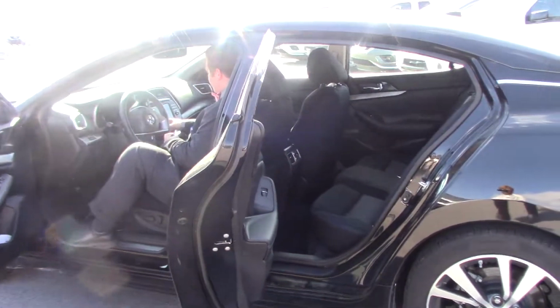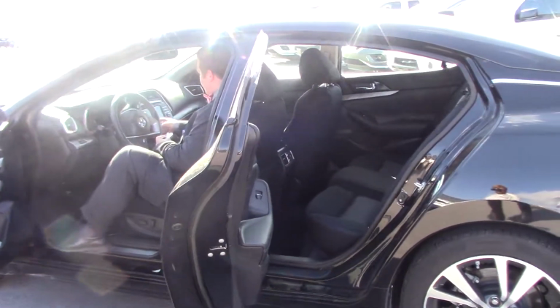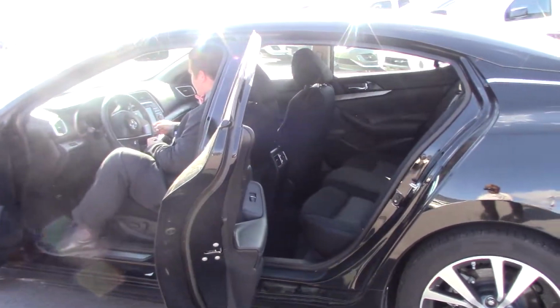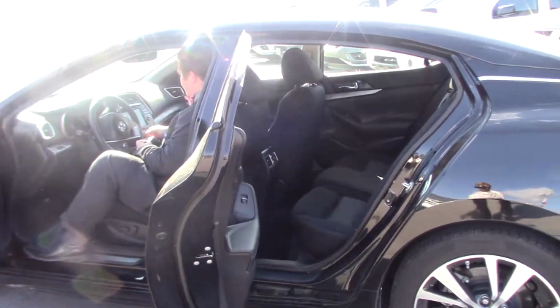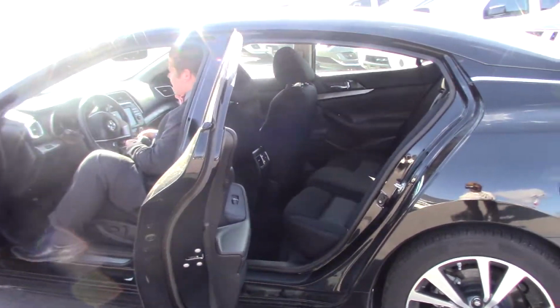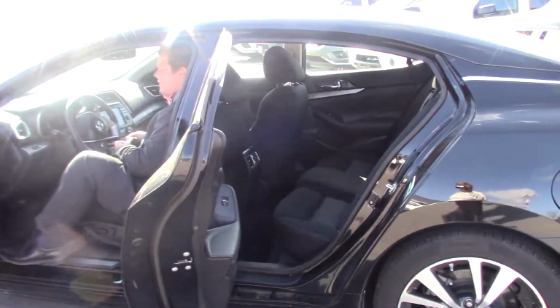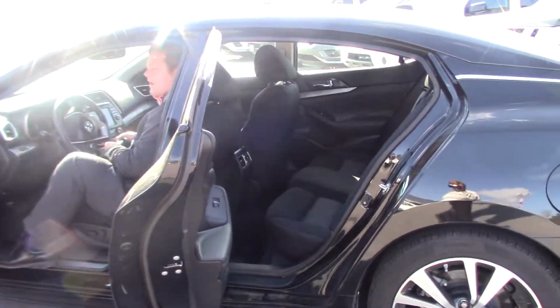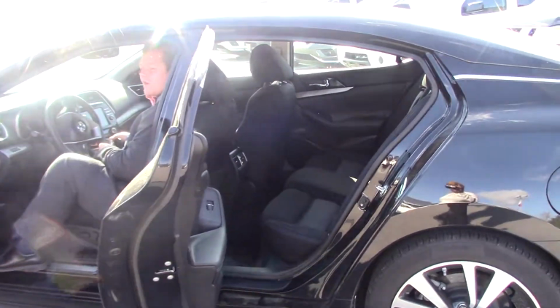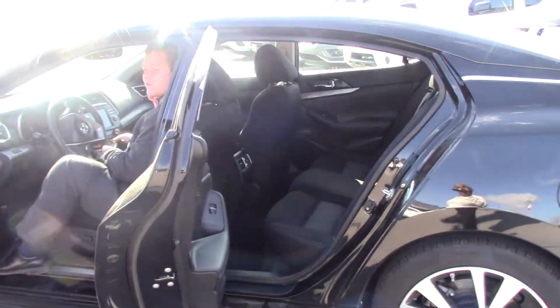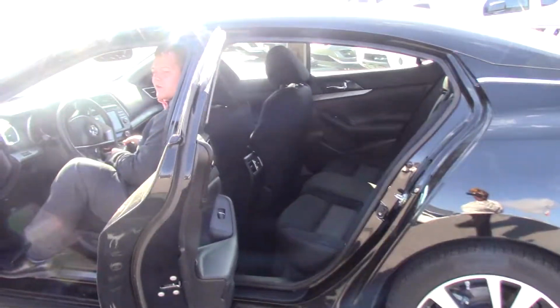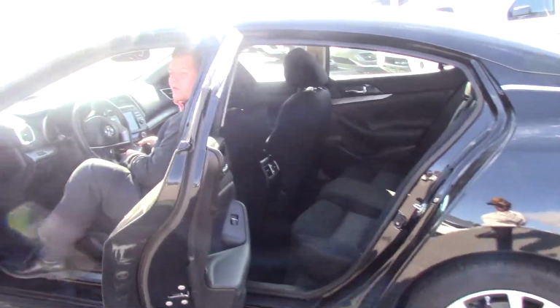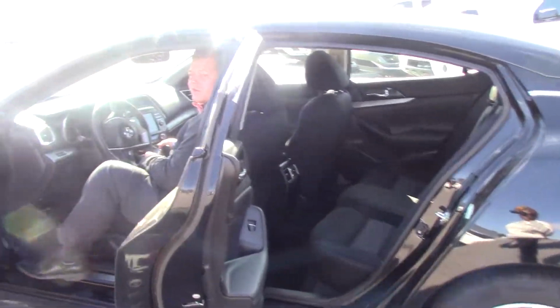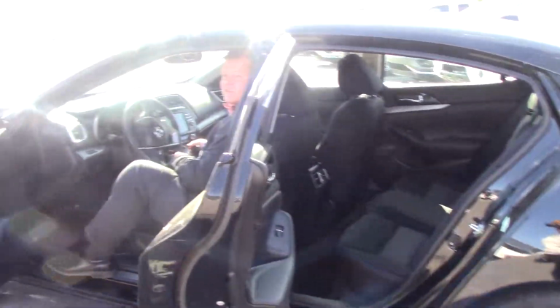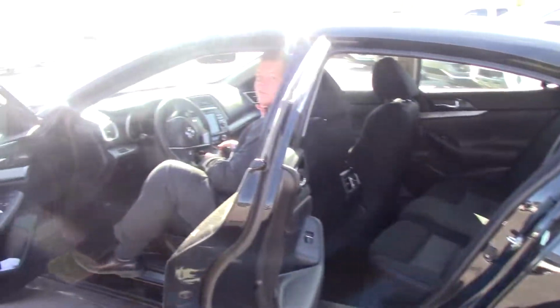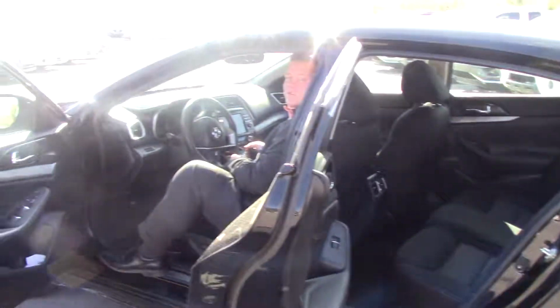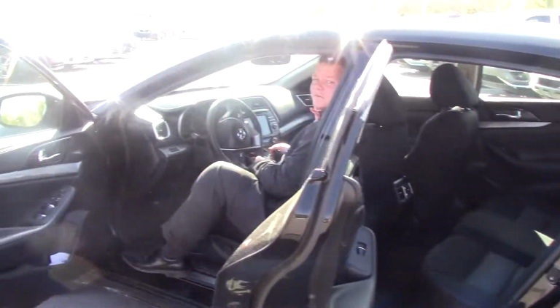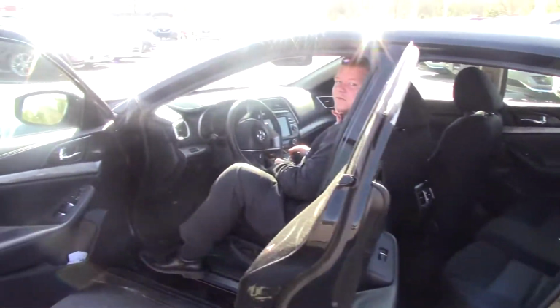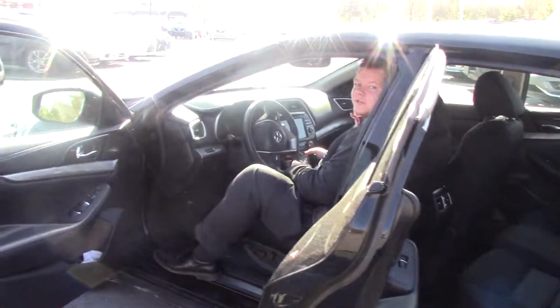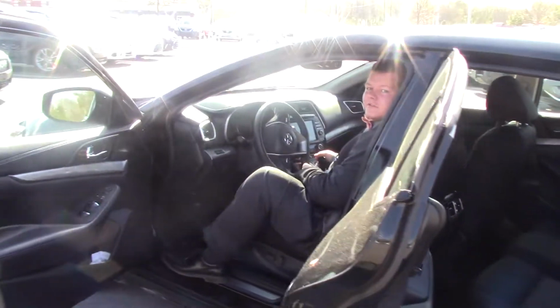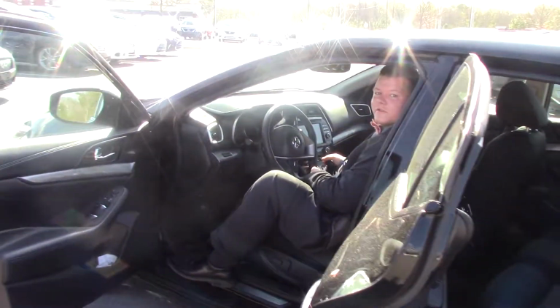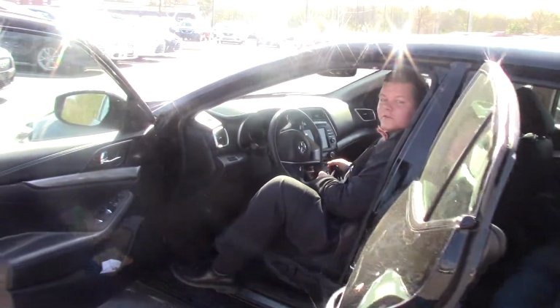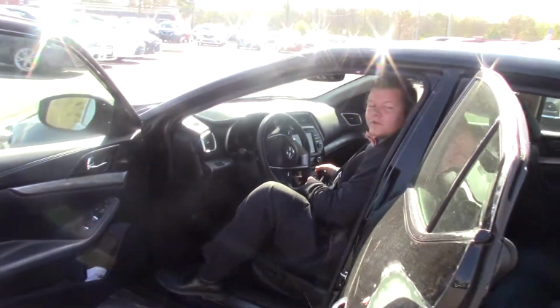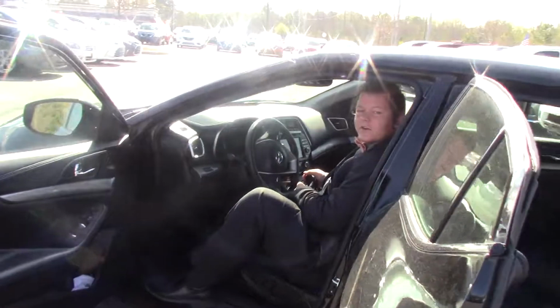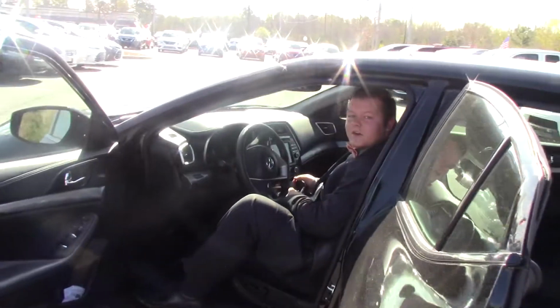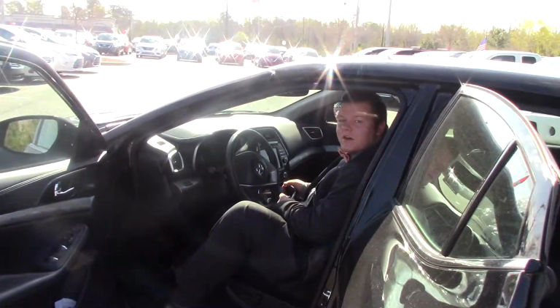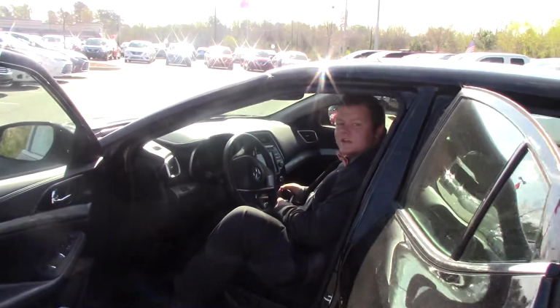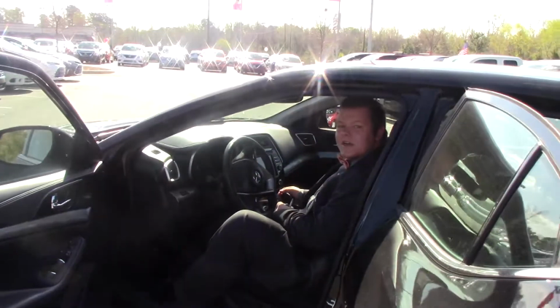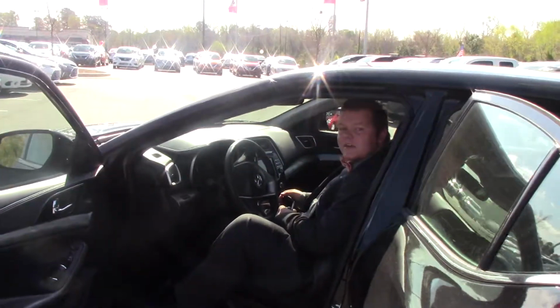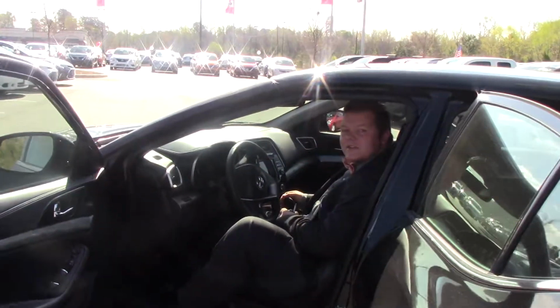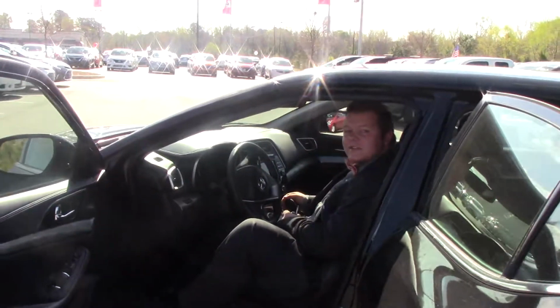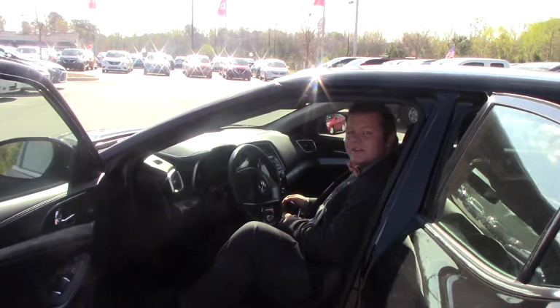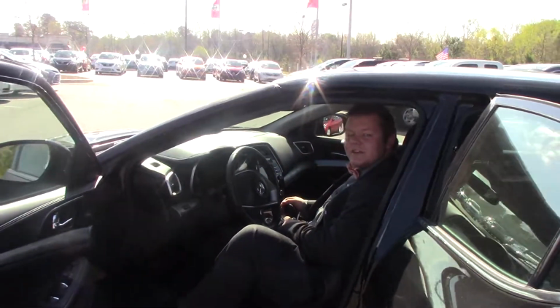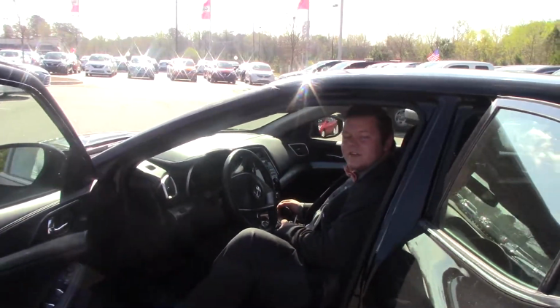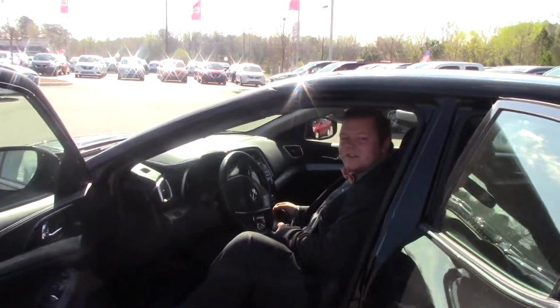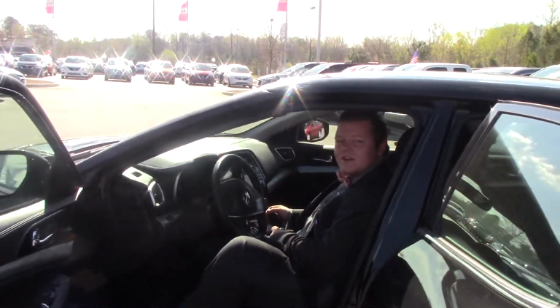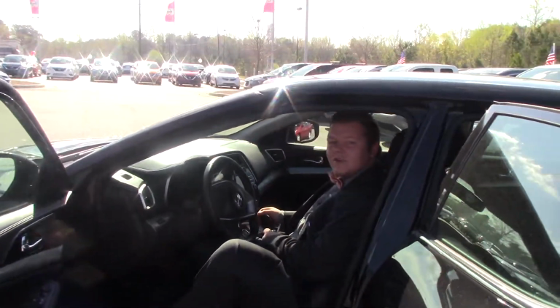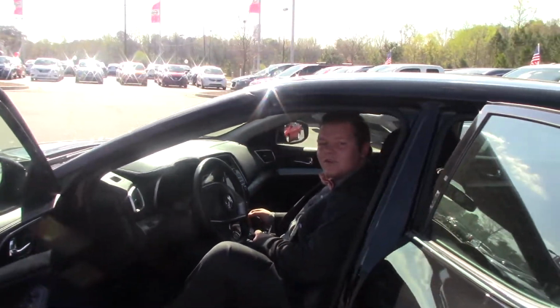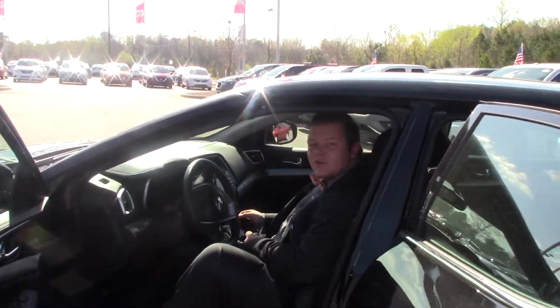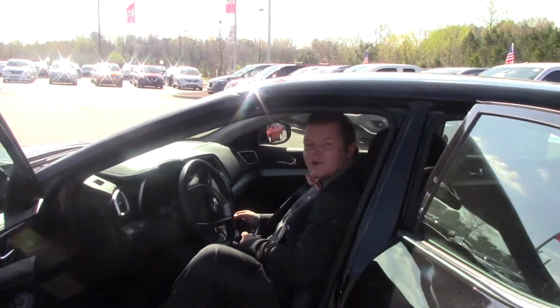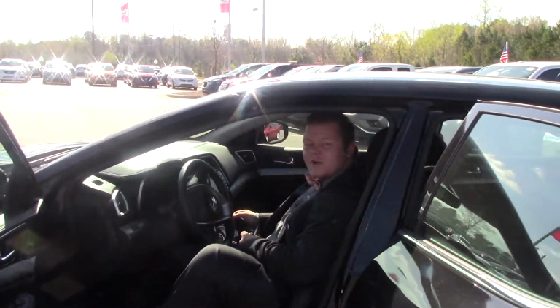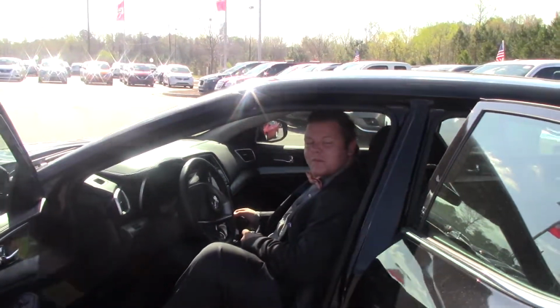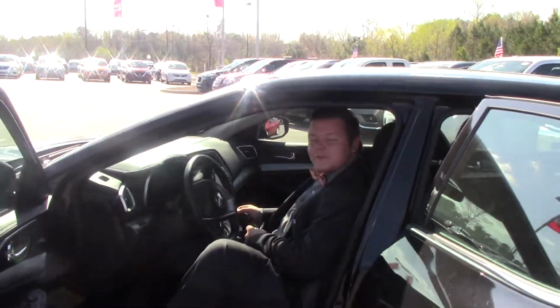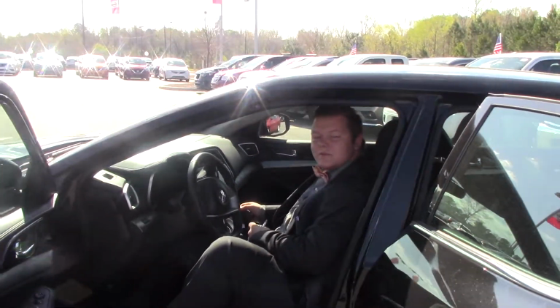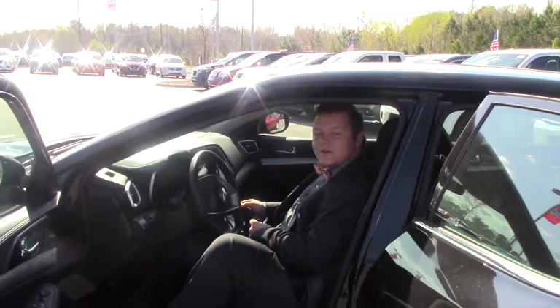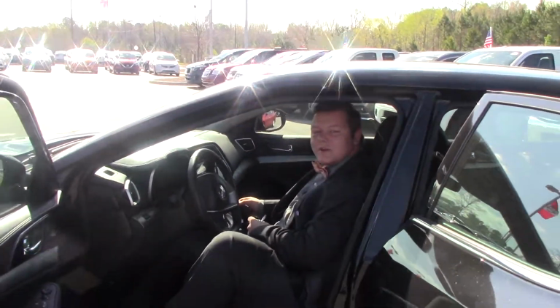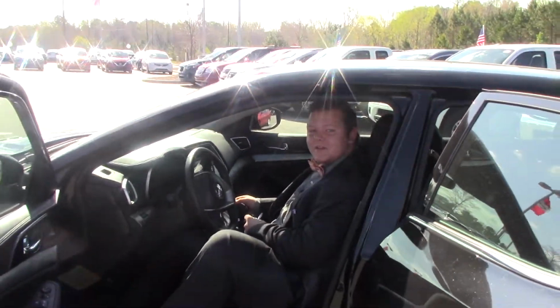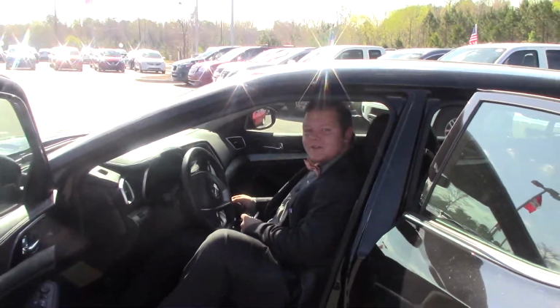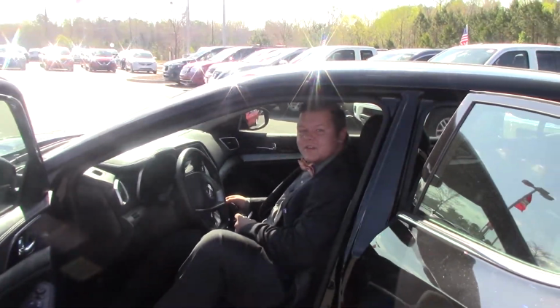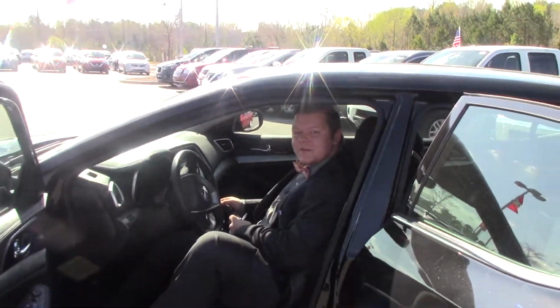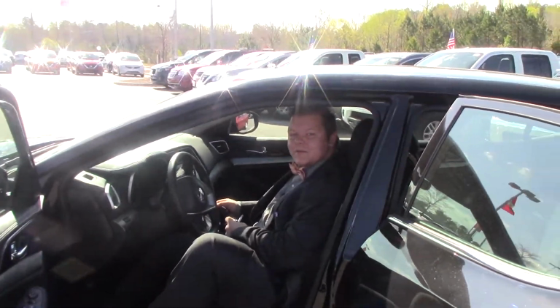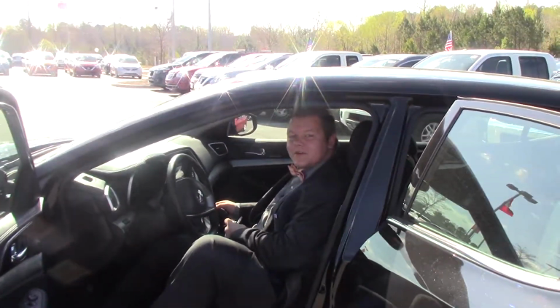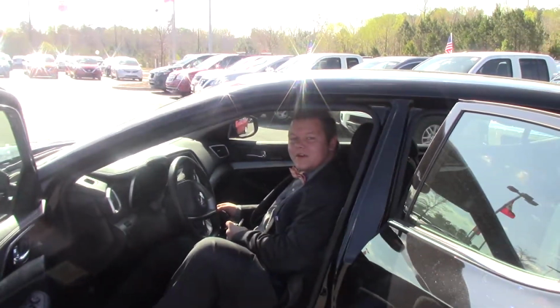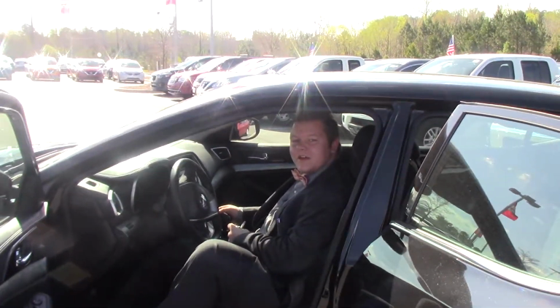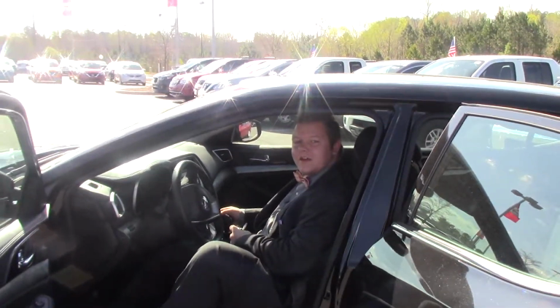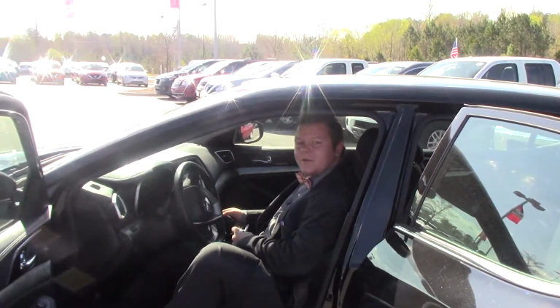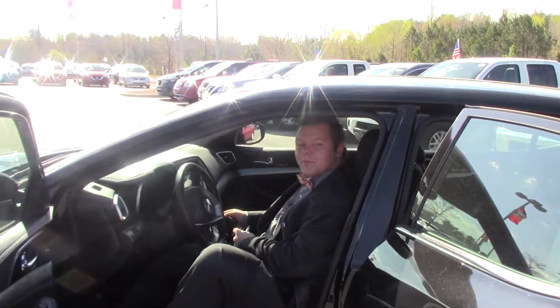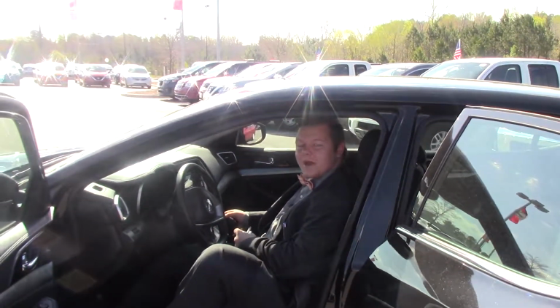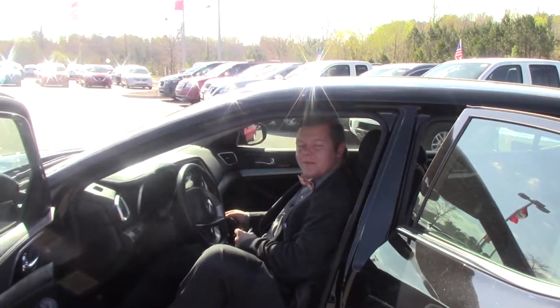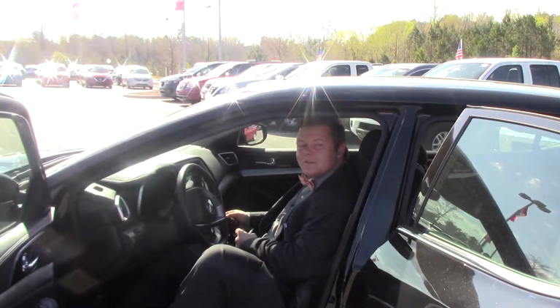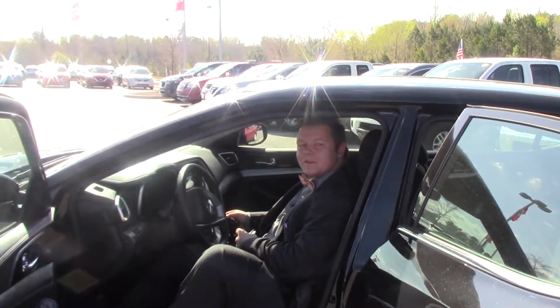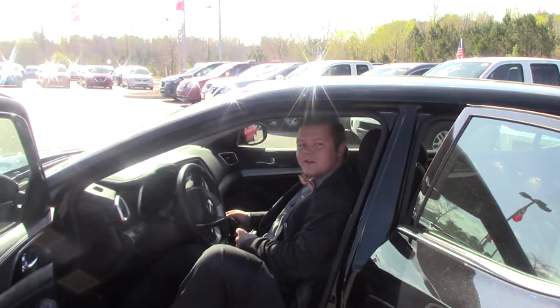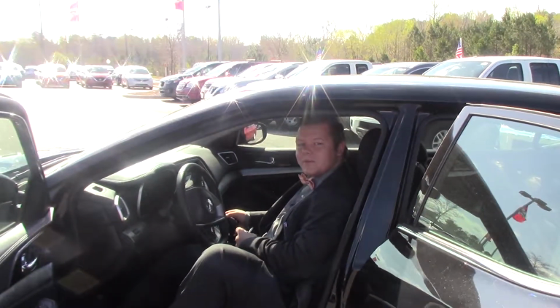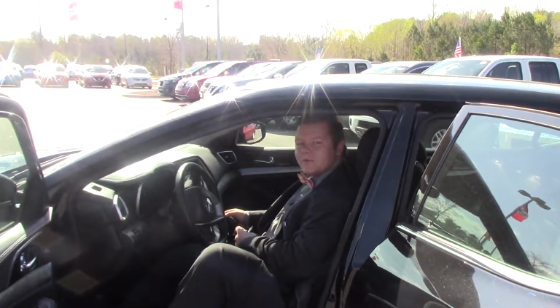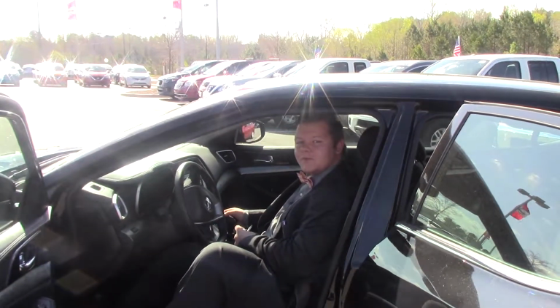If you have any questions please feel free to contact us here at Nissan of Roanoke Rapids. My name is Cameron and I'll be happy to help you.